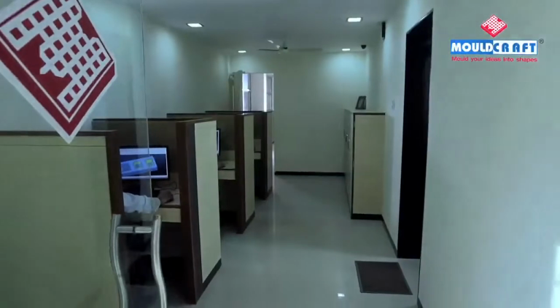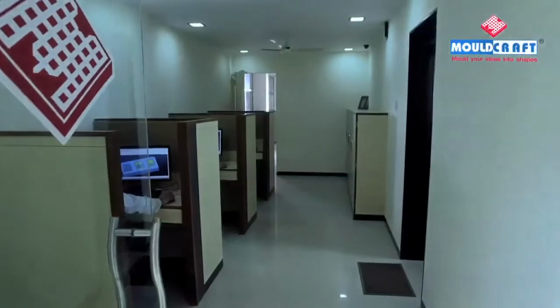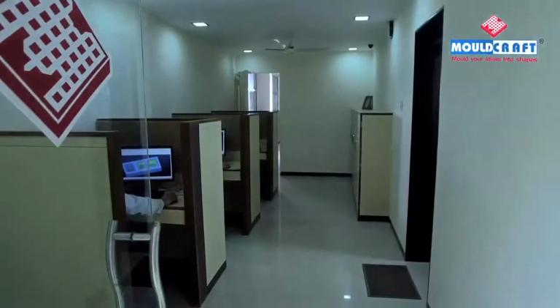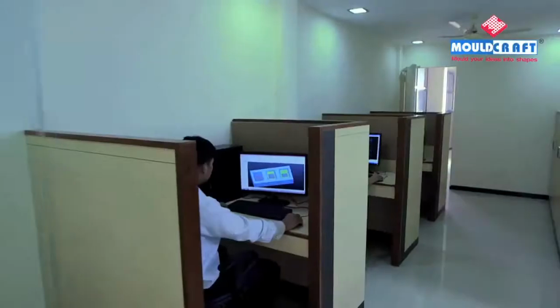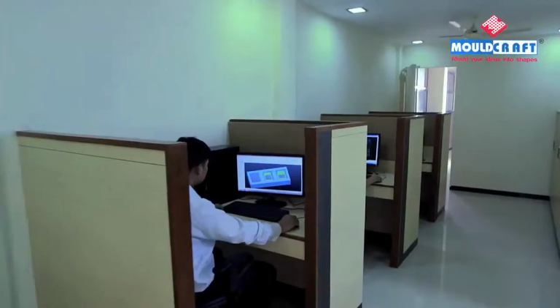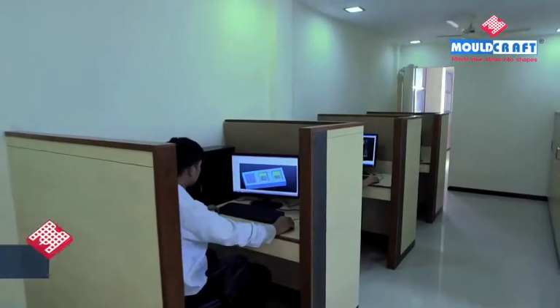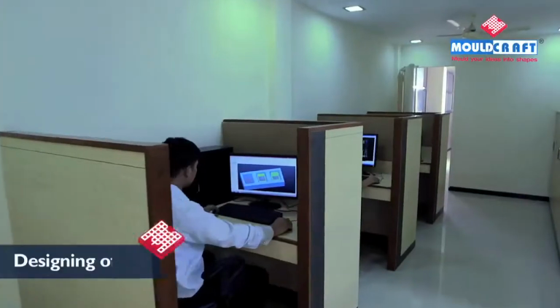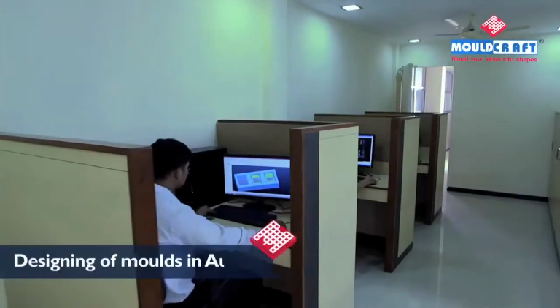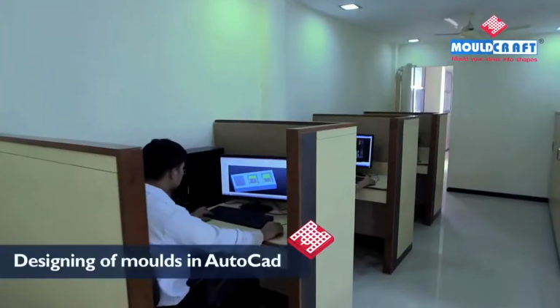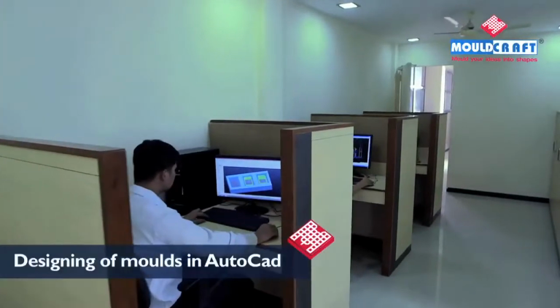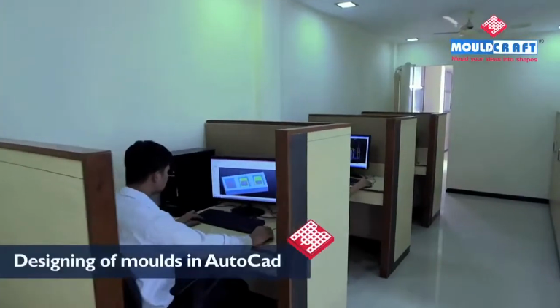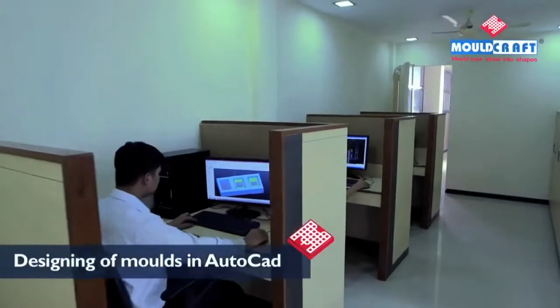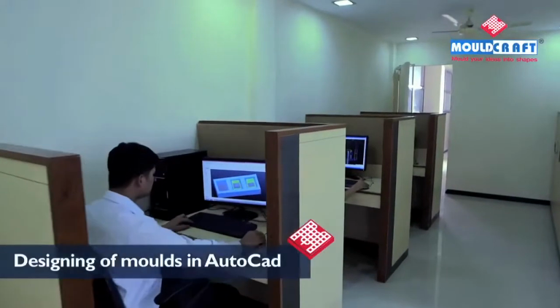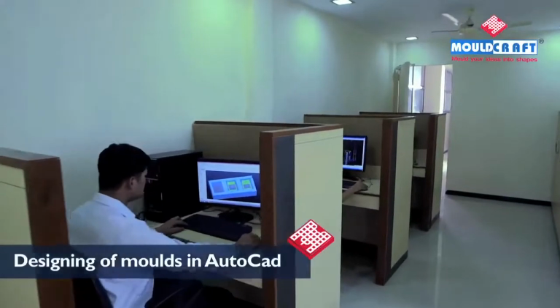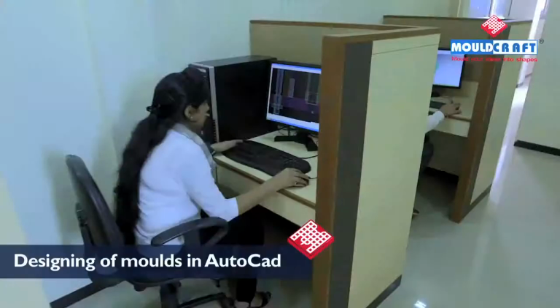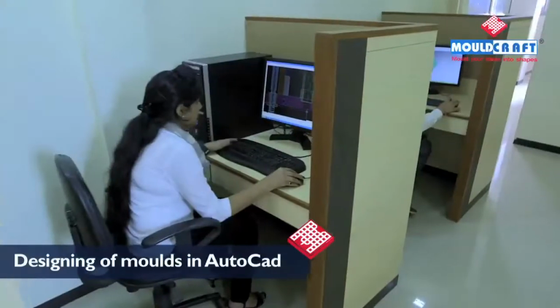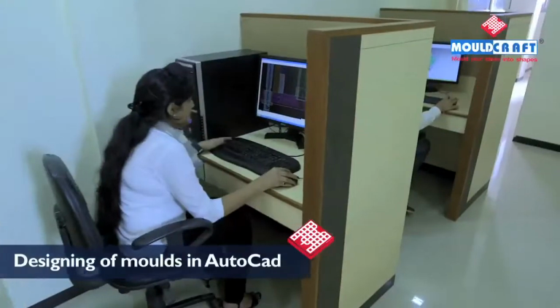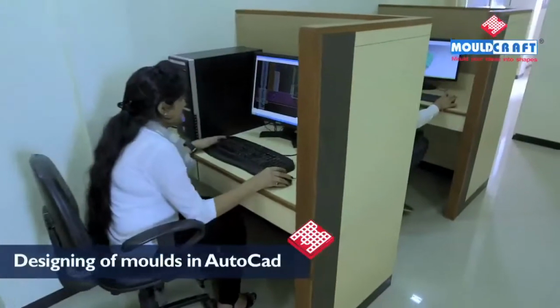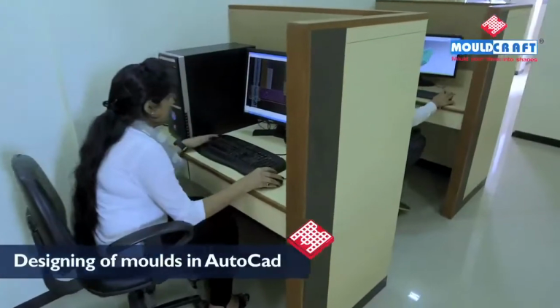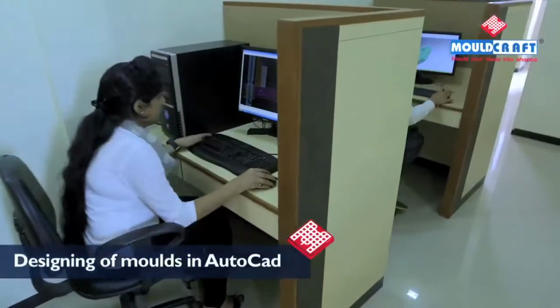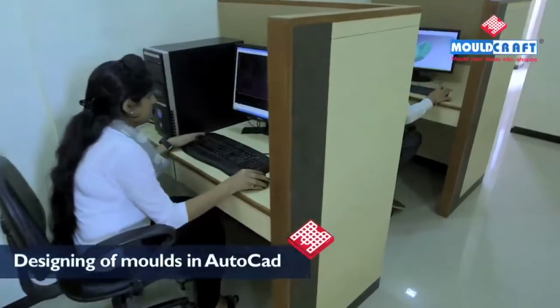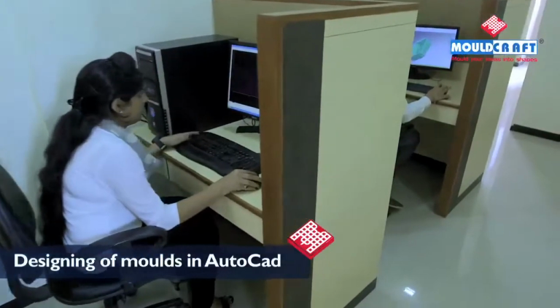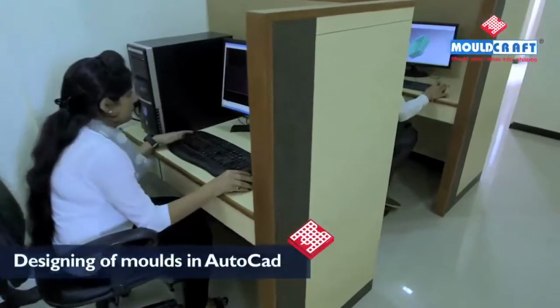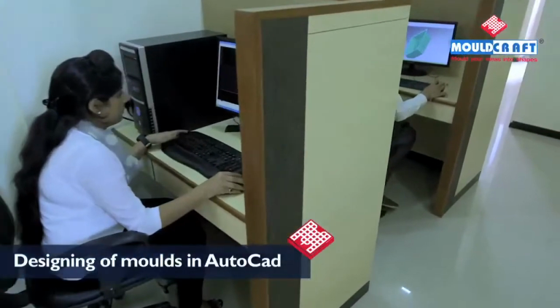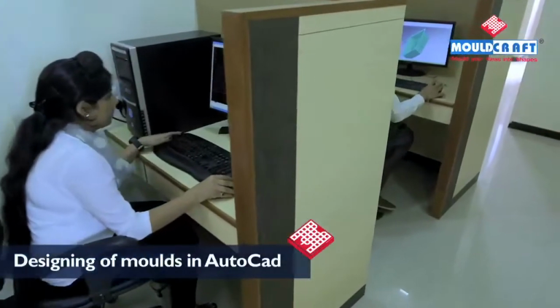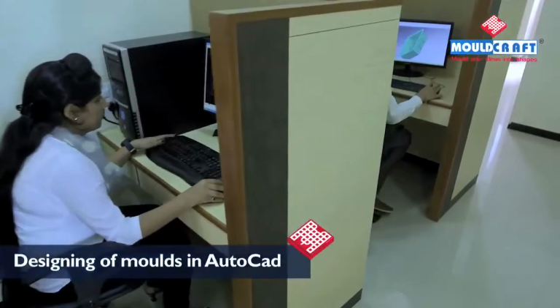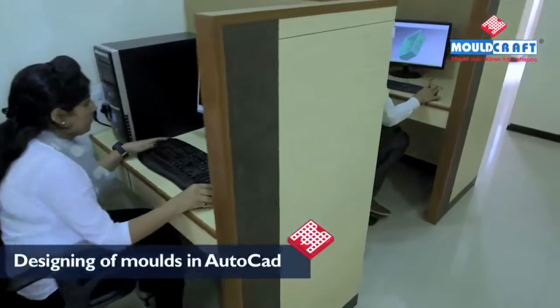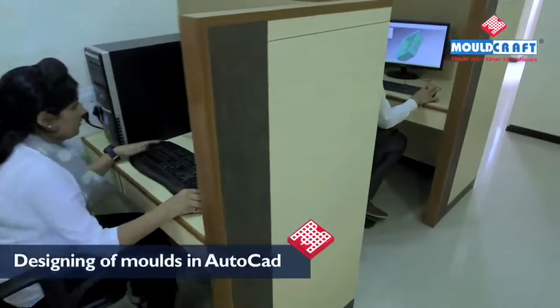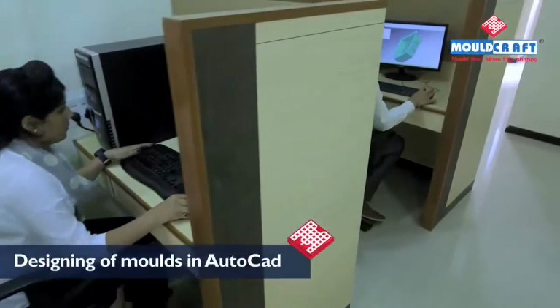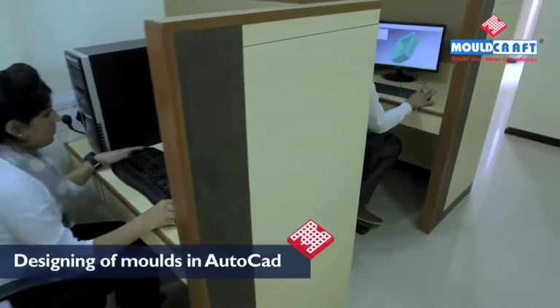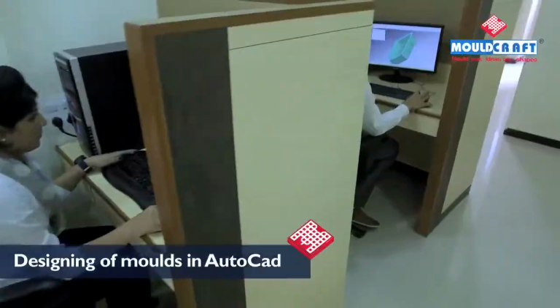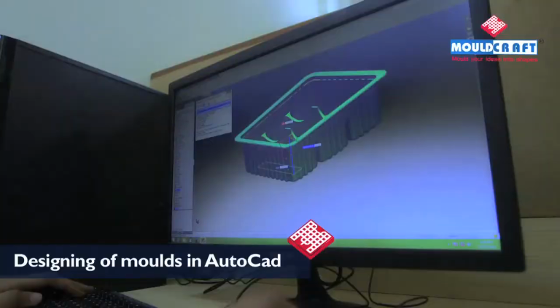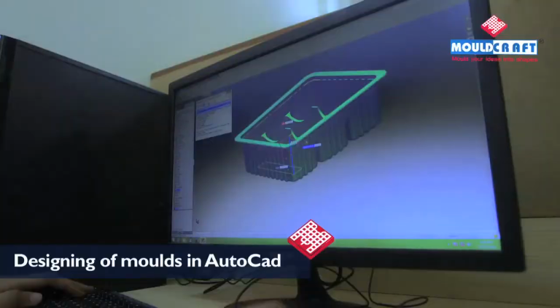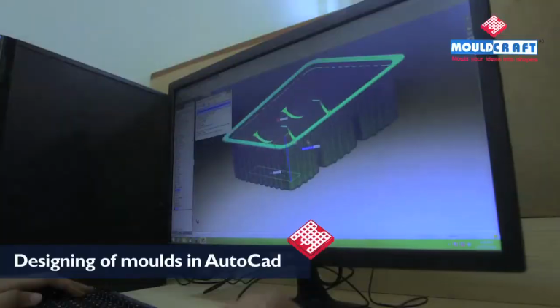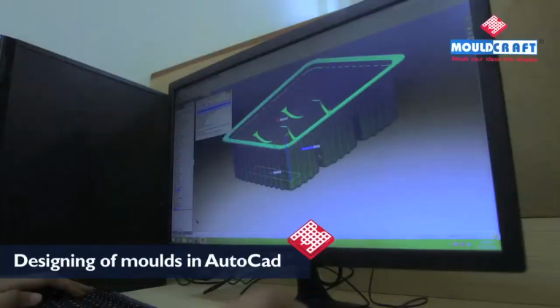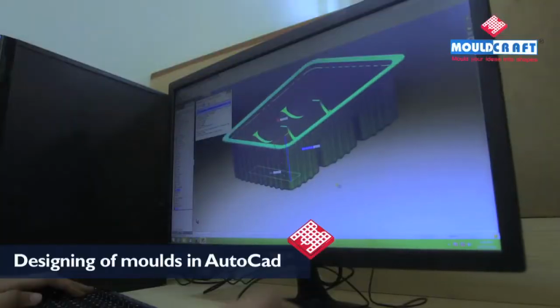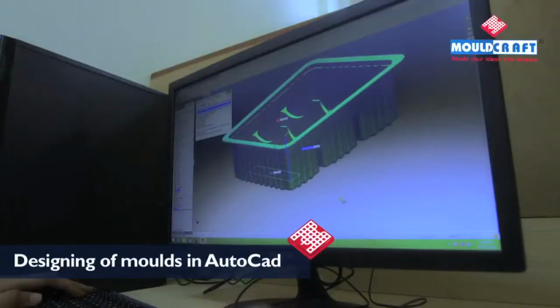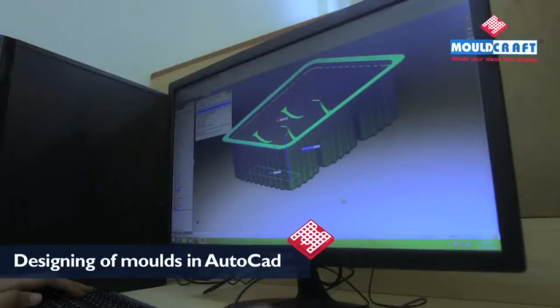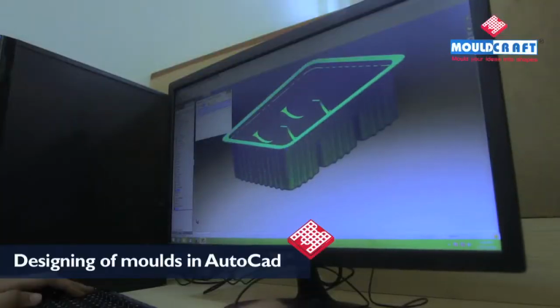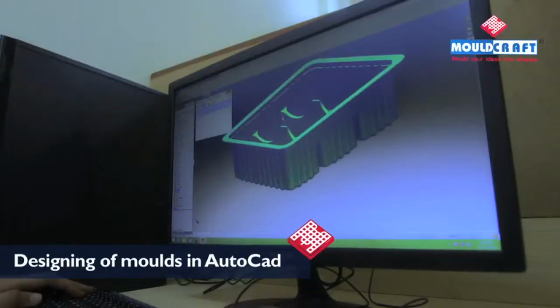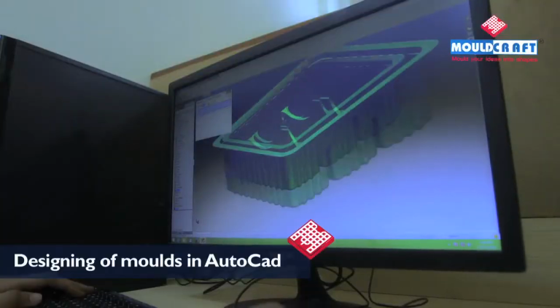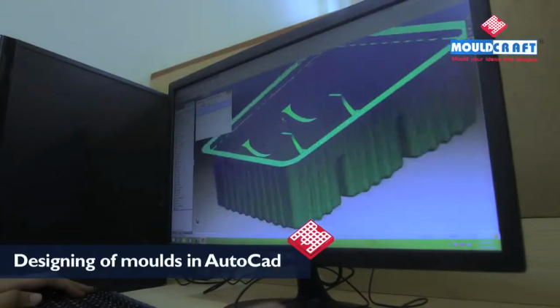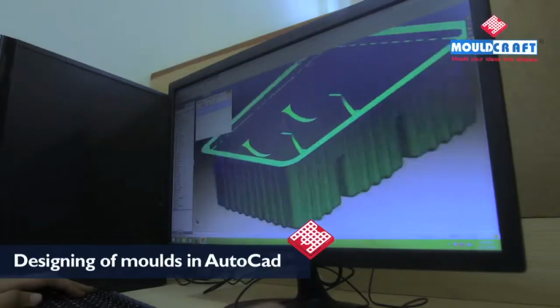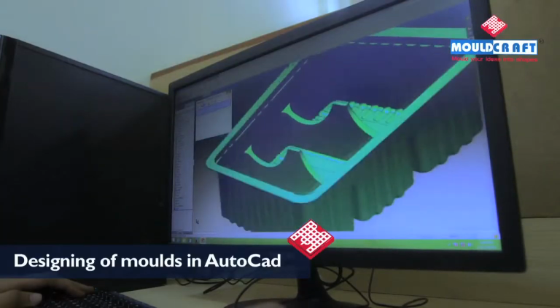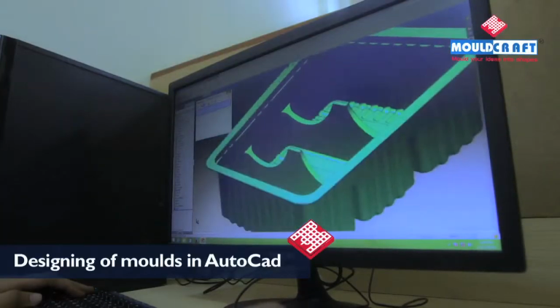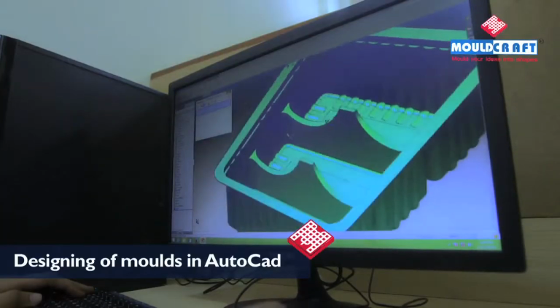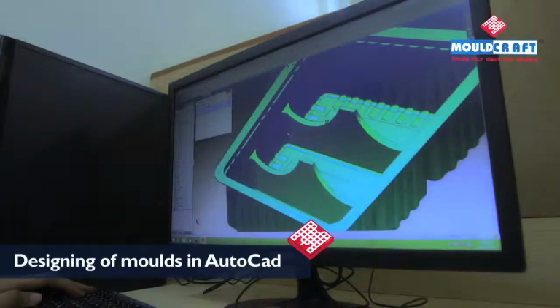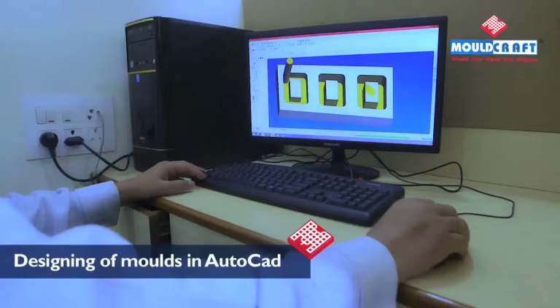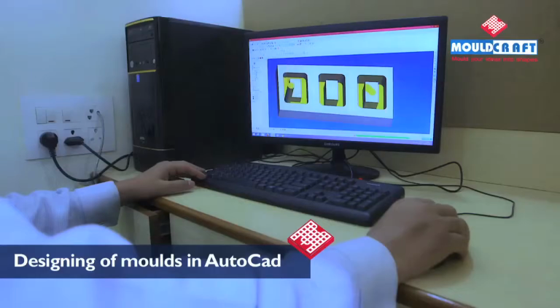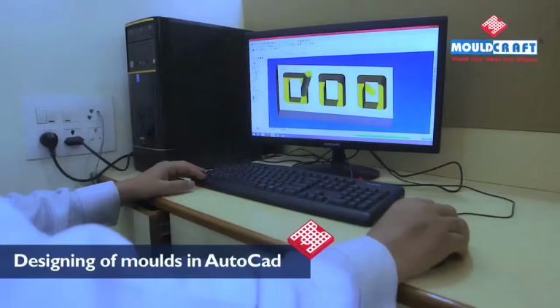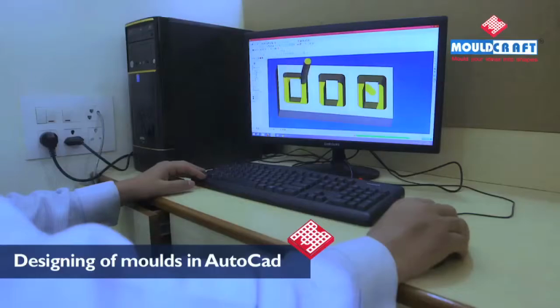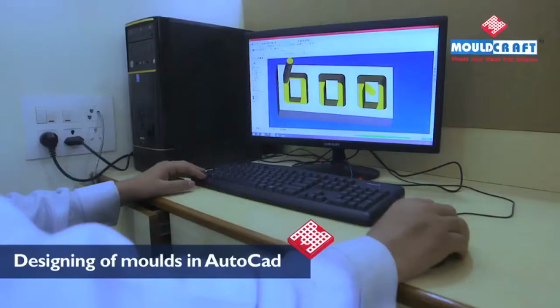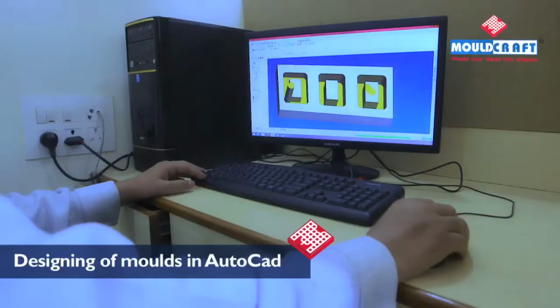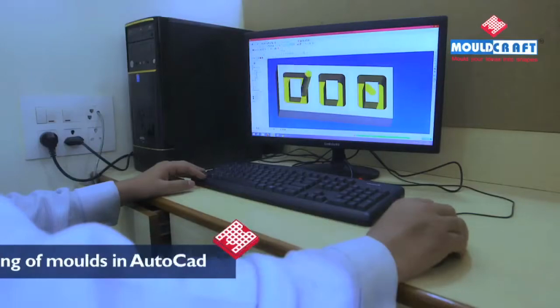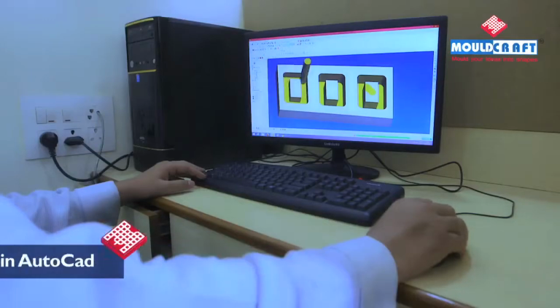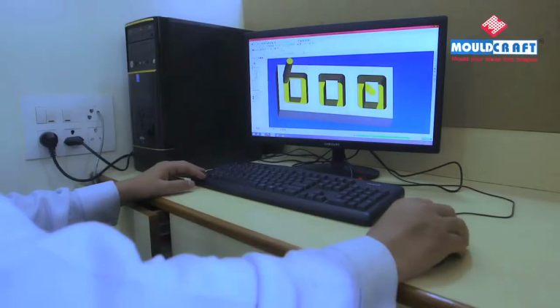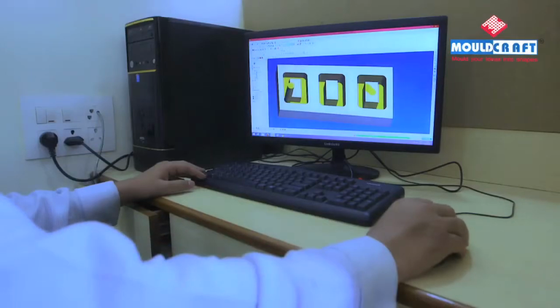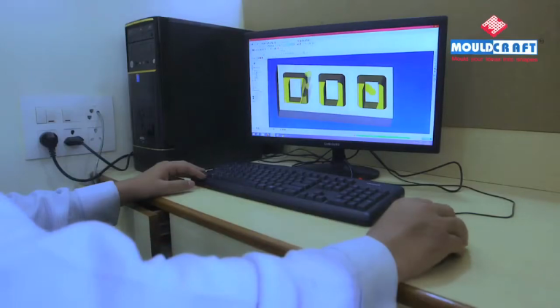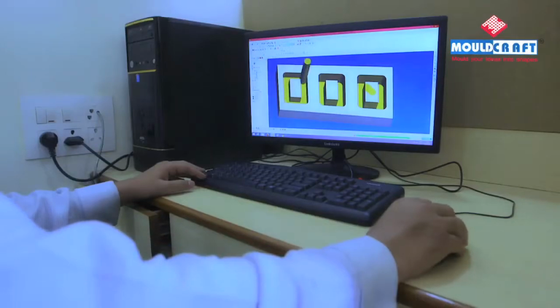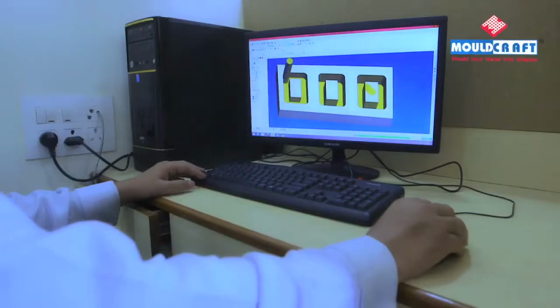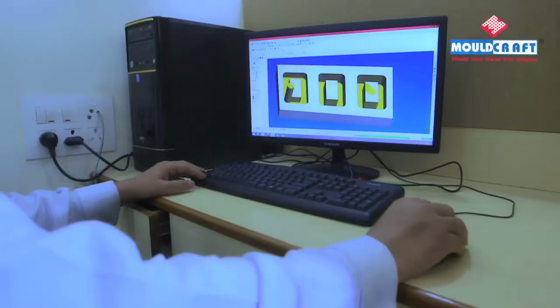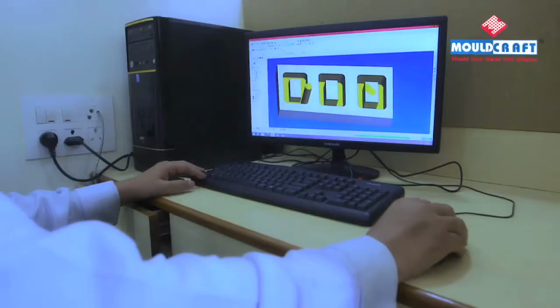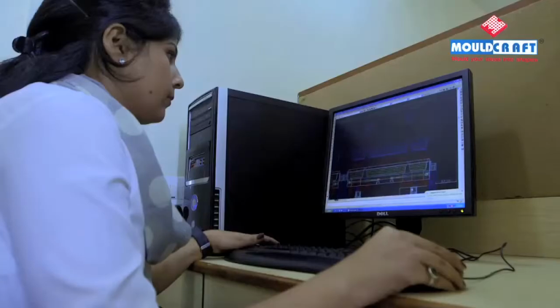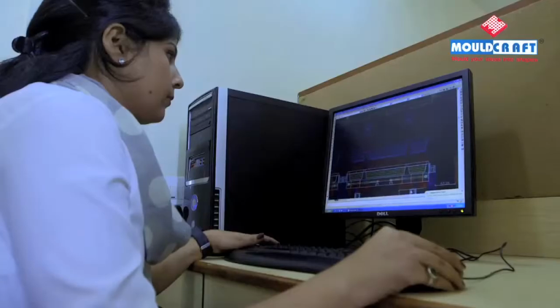Advanced and latest CAD CAM software such as AutoCAD and SOLIDWORKS are used by our designing engineers for designing of molds.